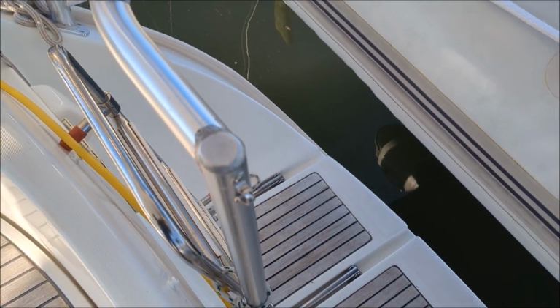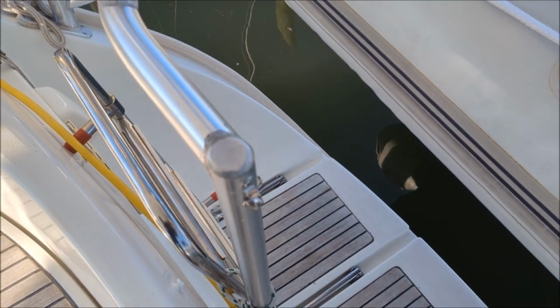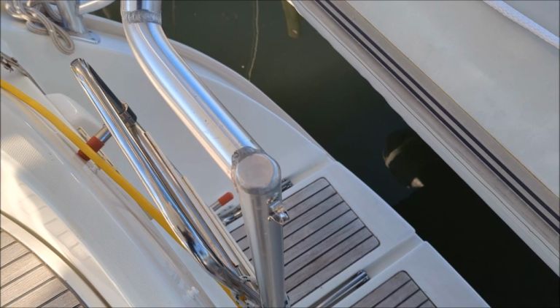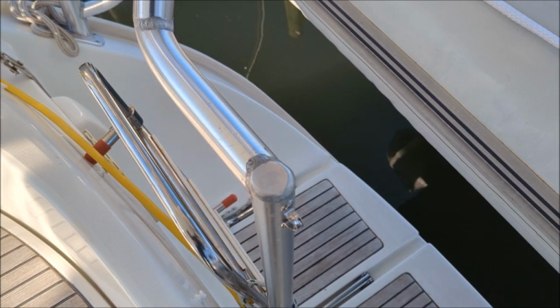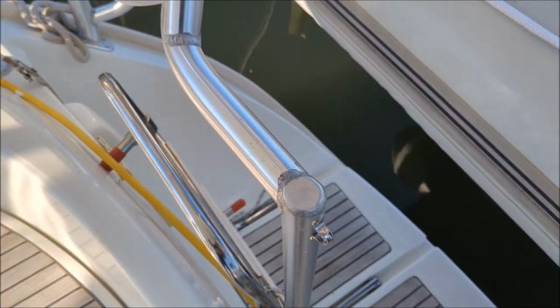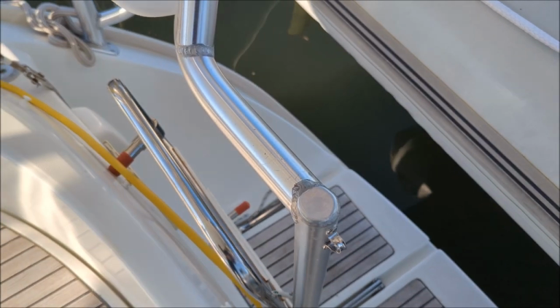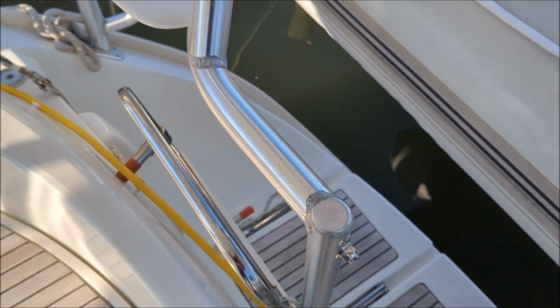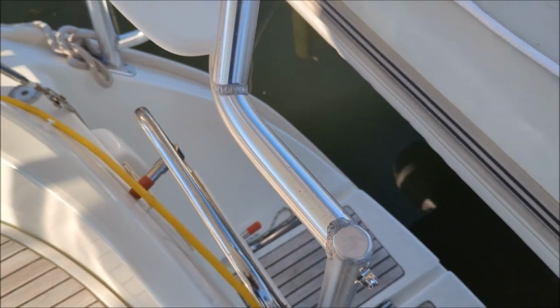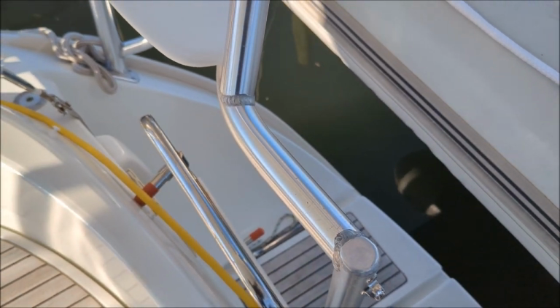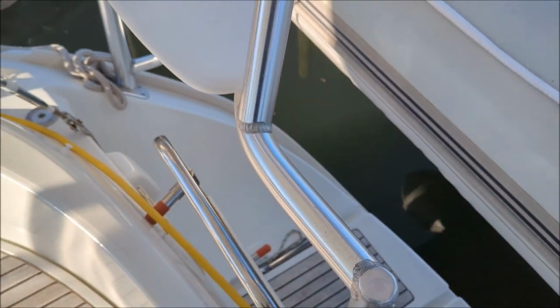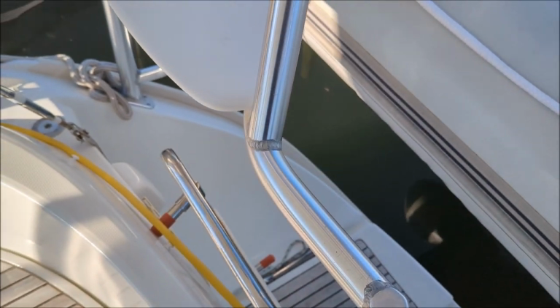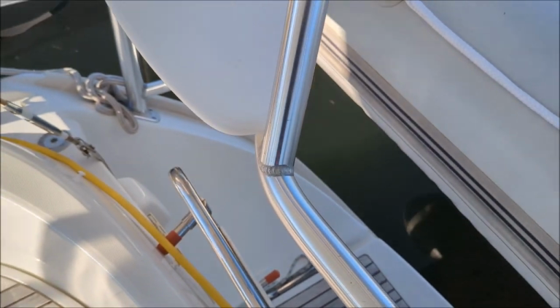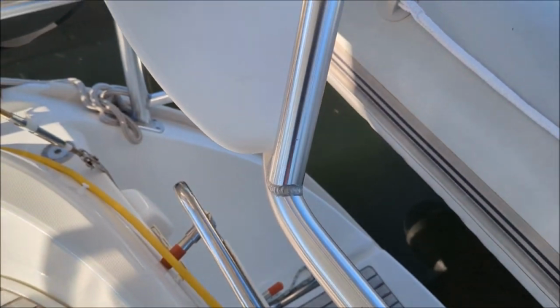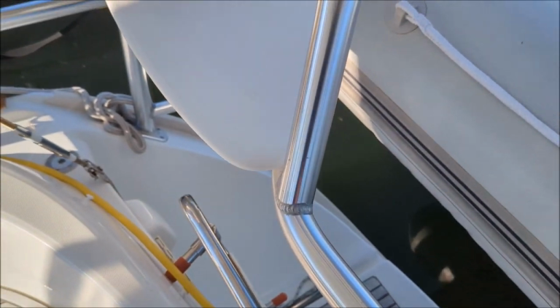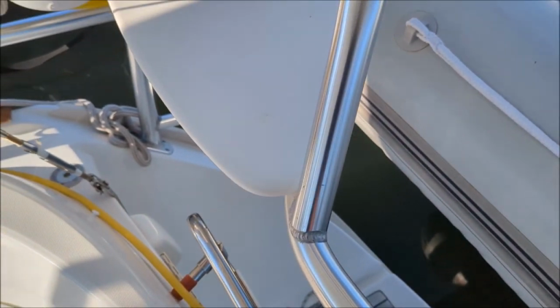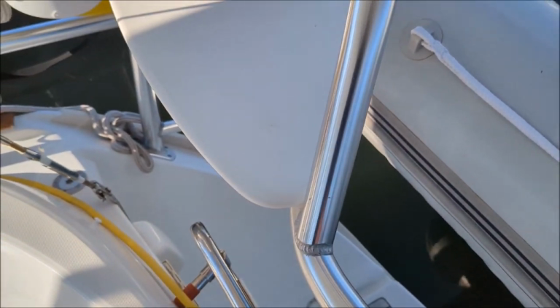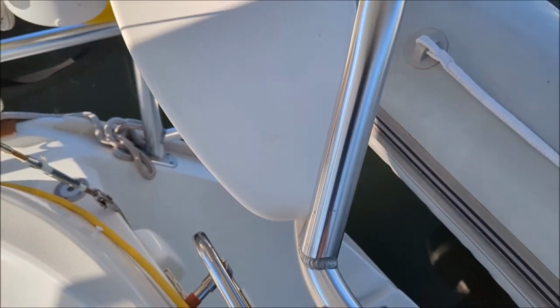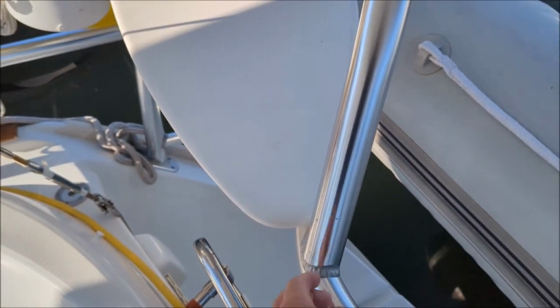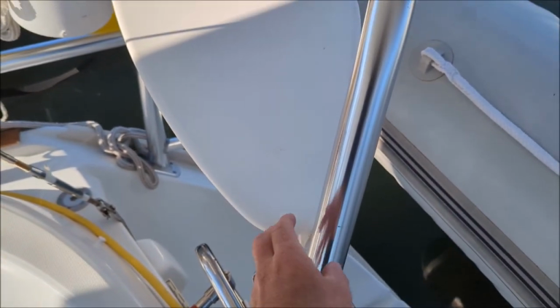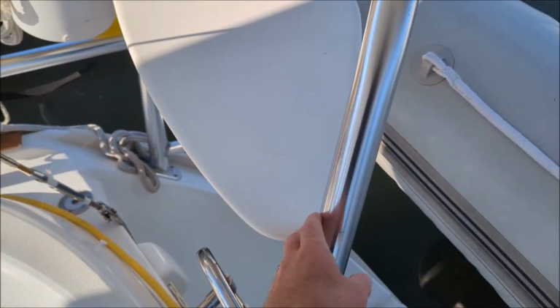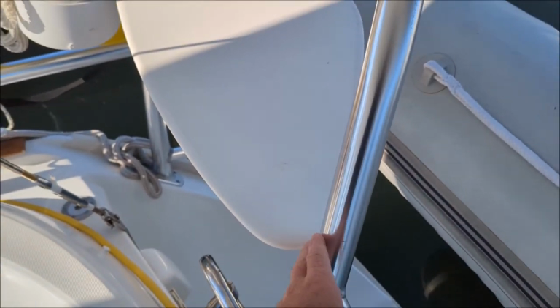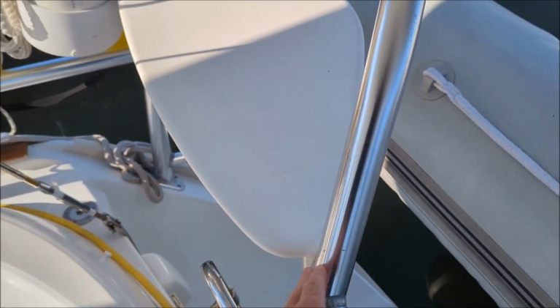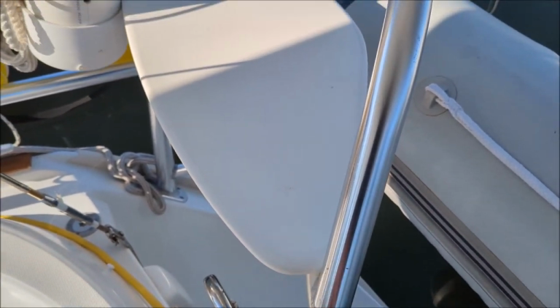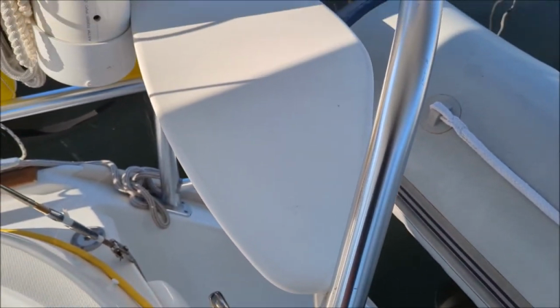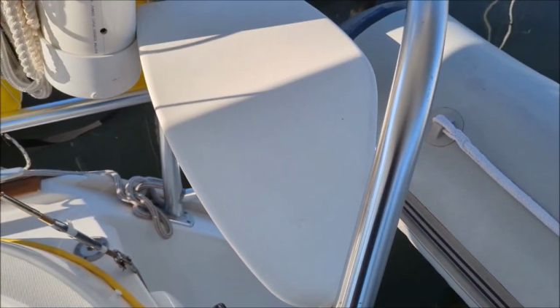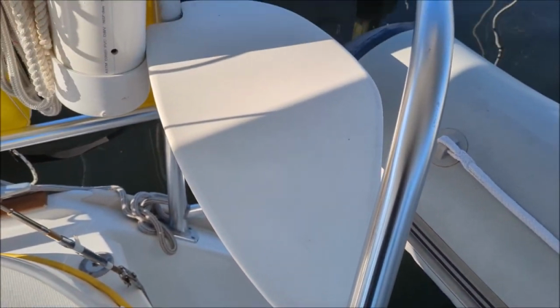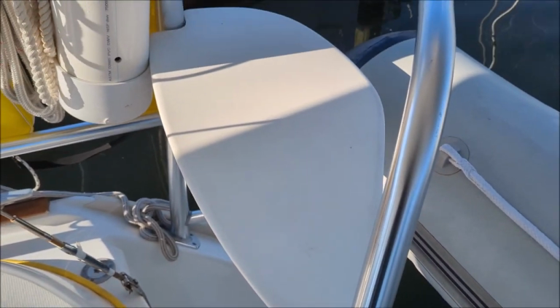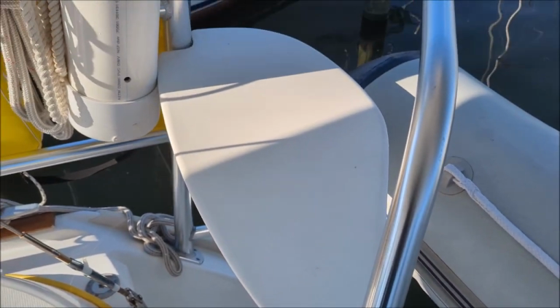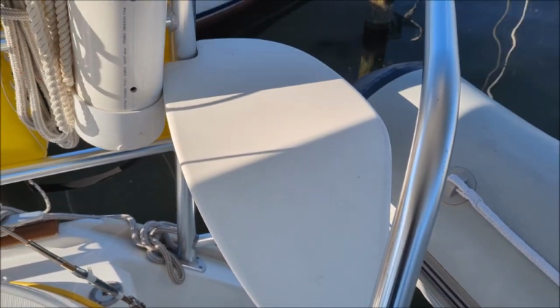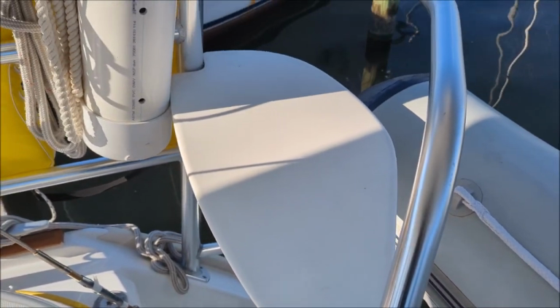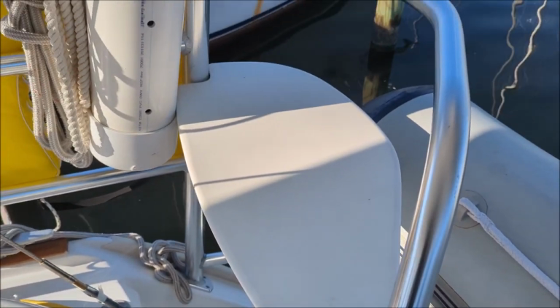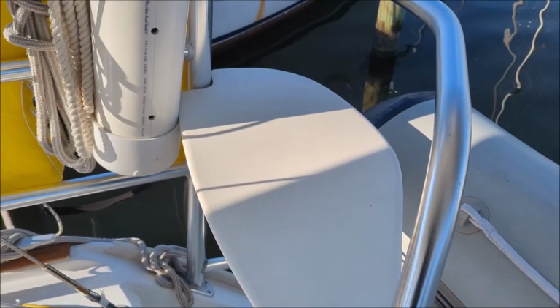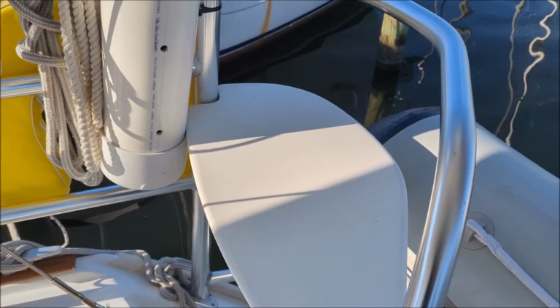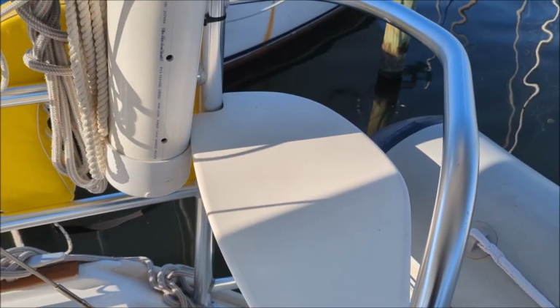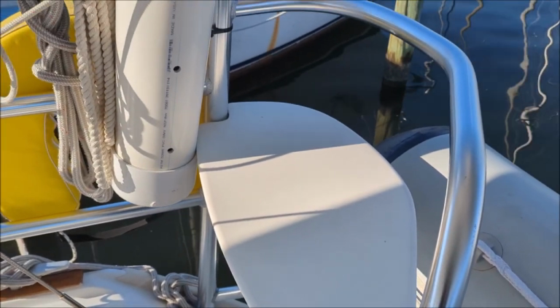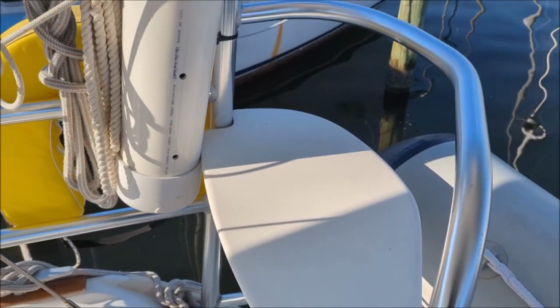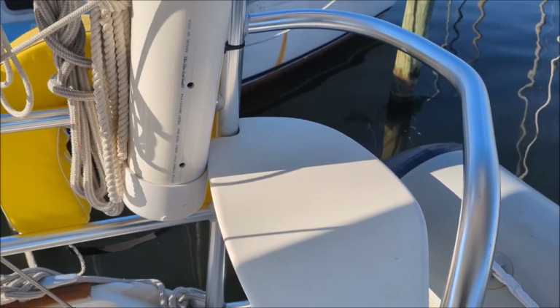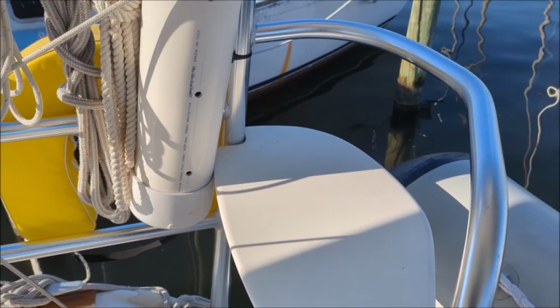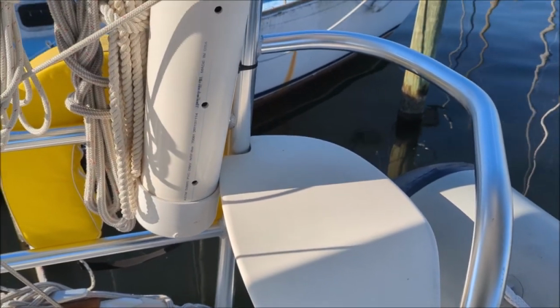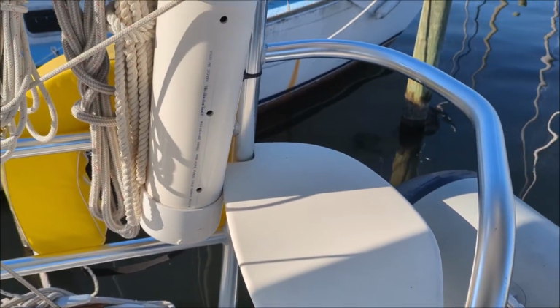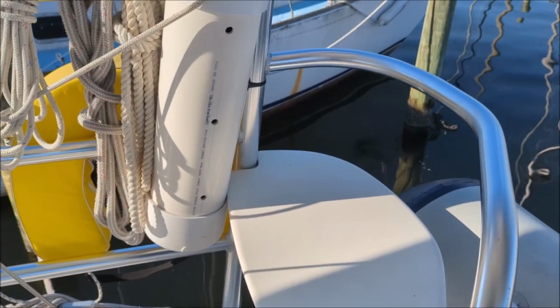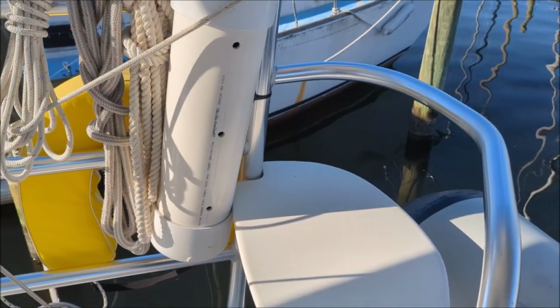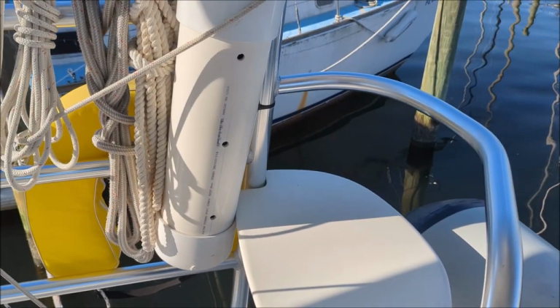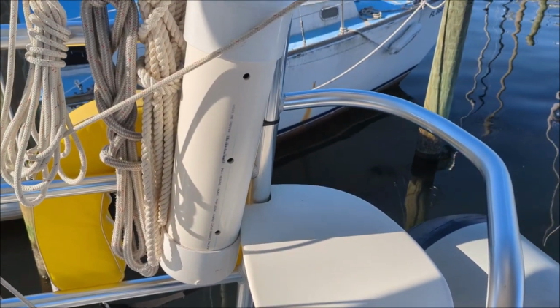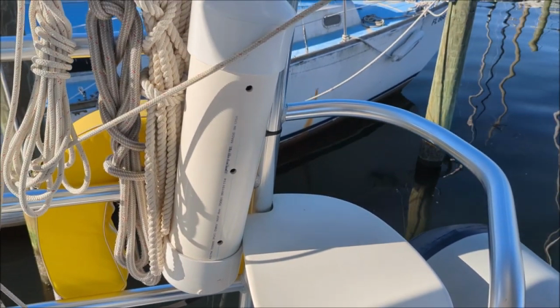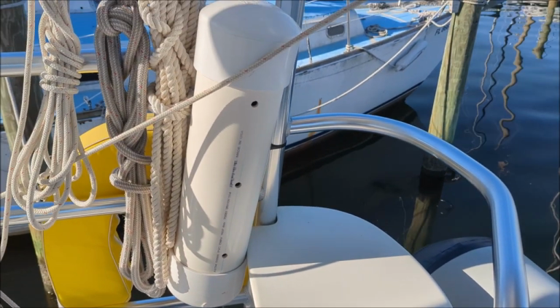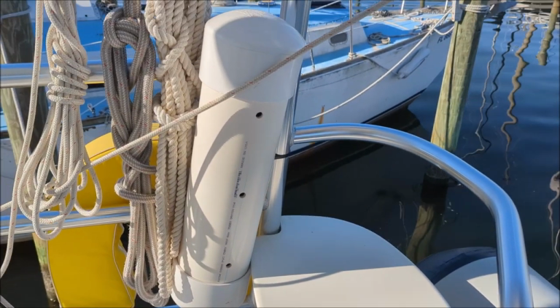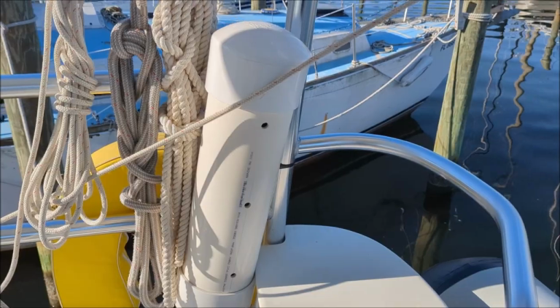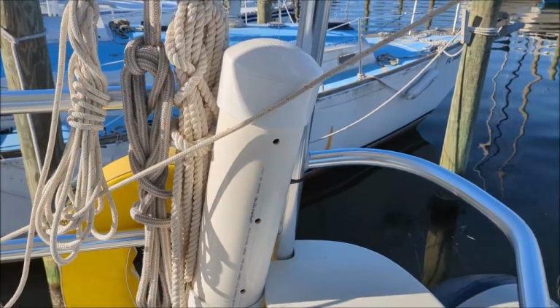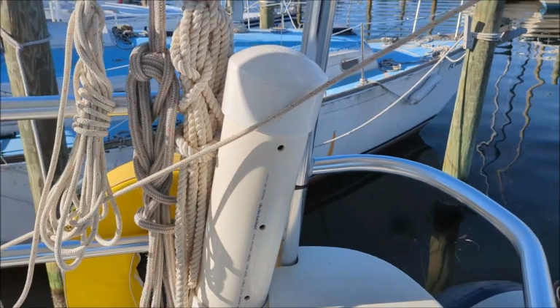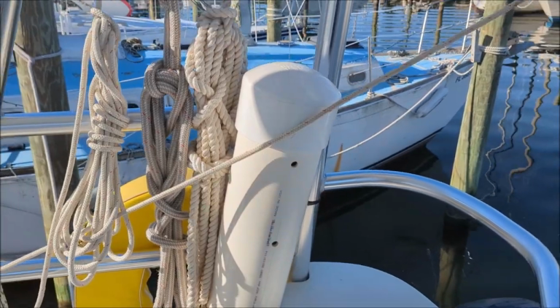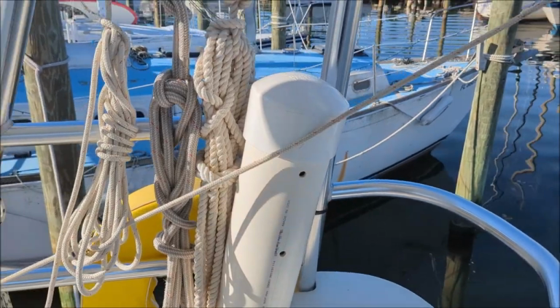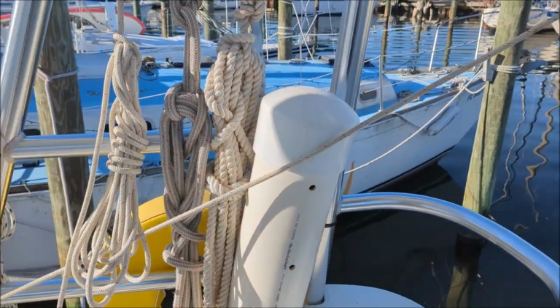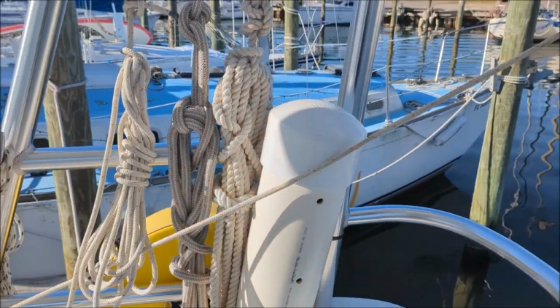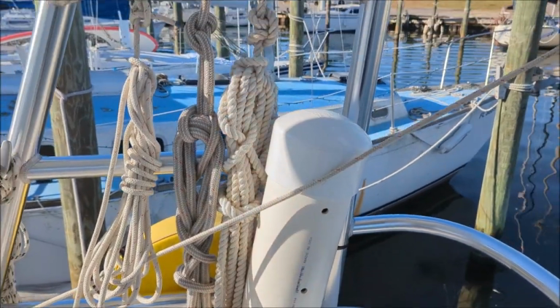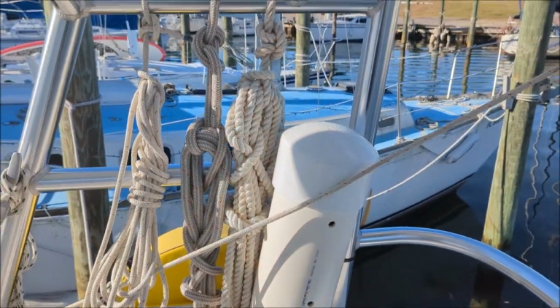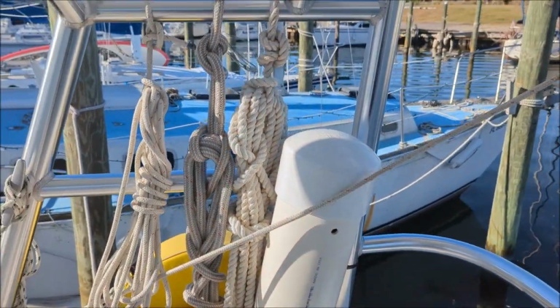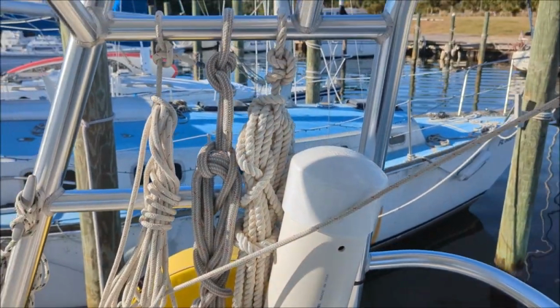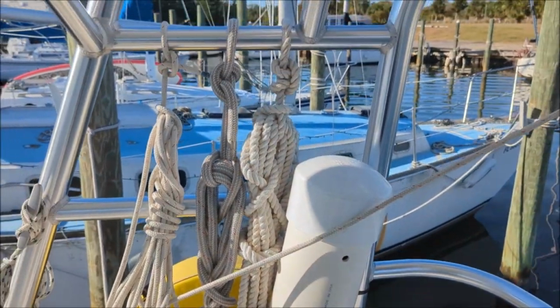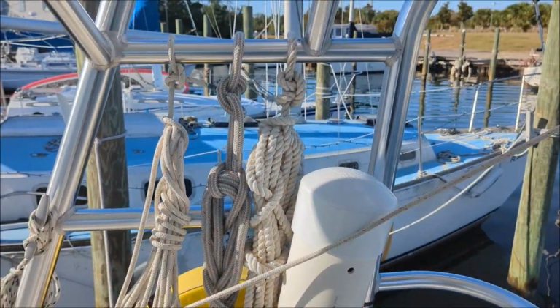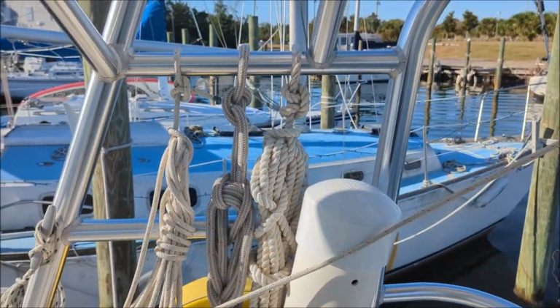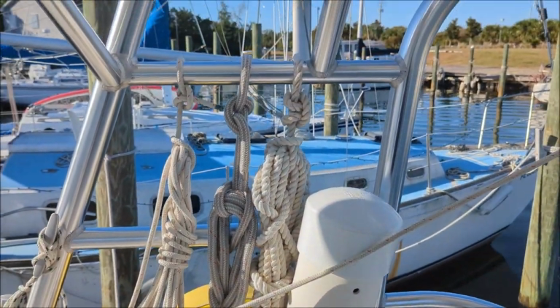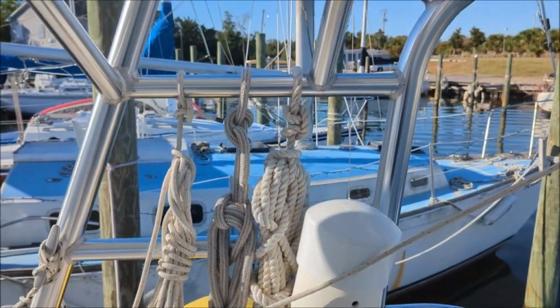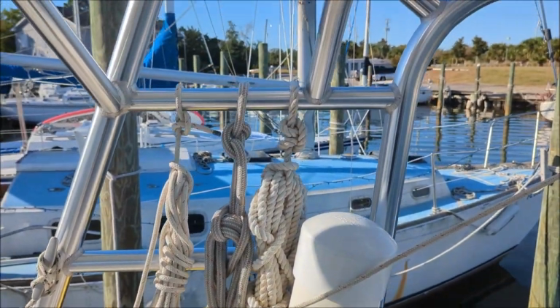This whole stern pulpit is custom with the stern seats and a ladder going up.